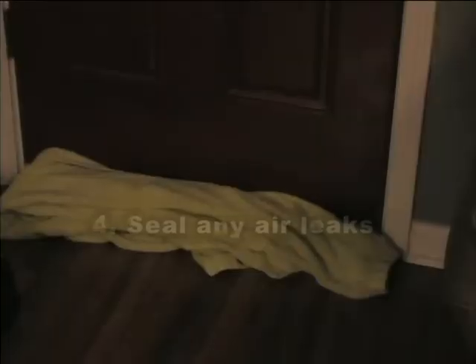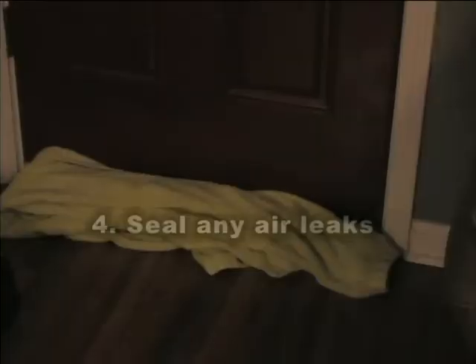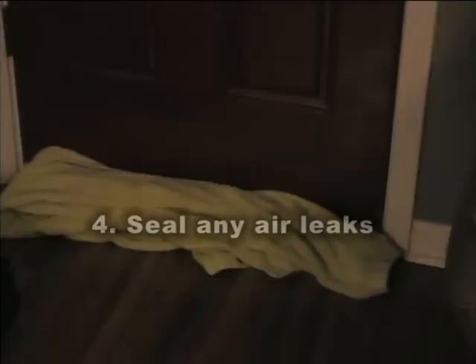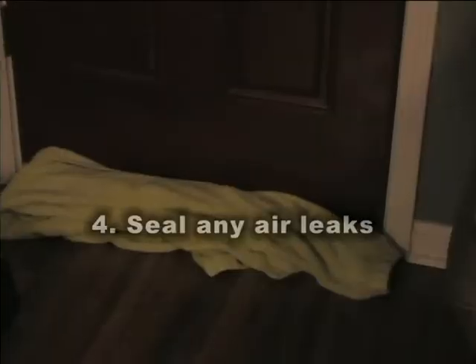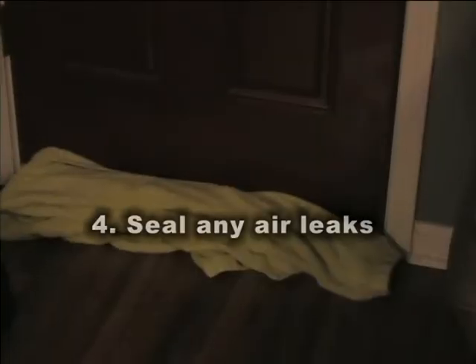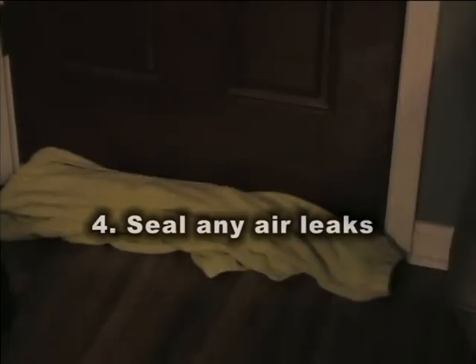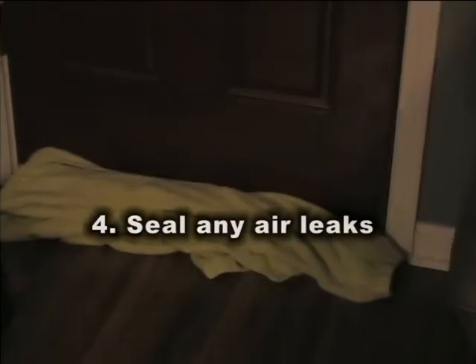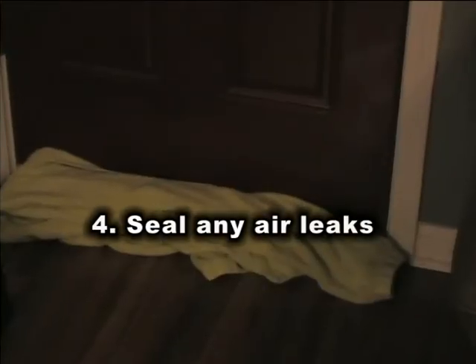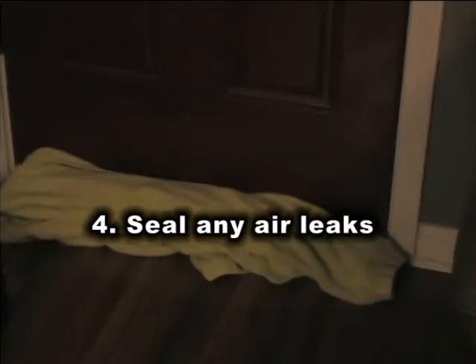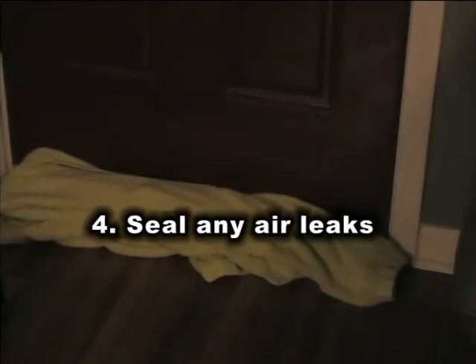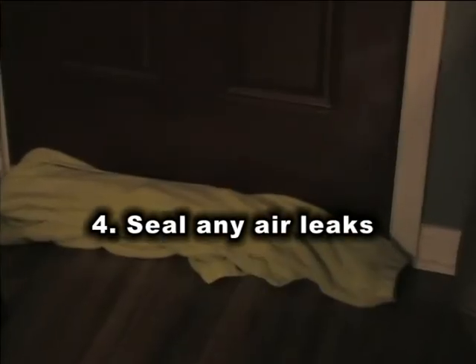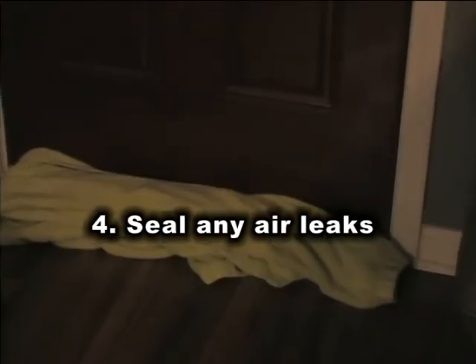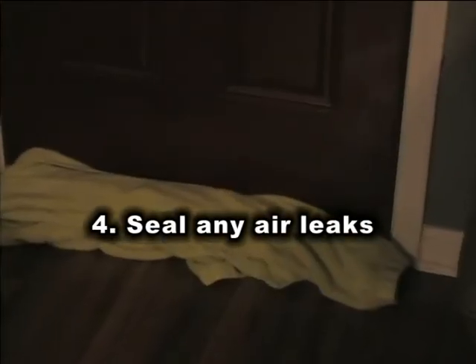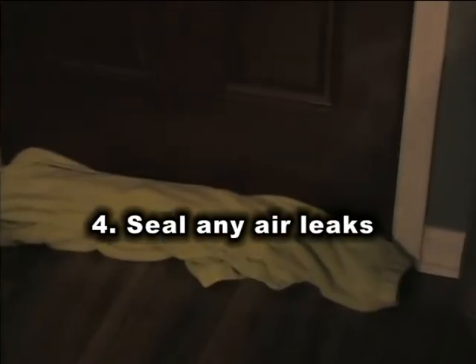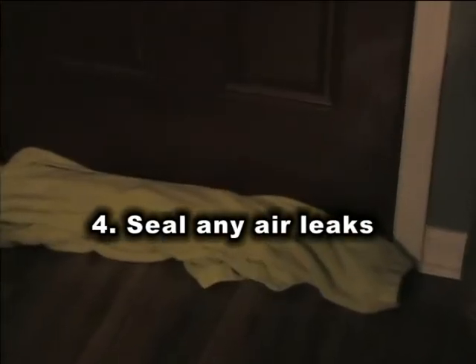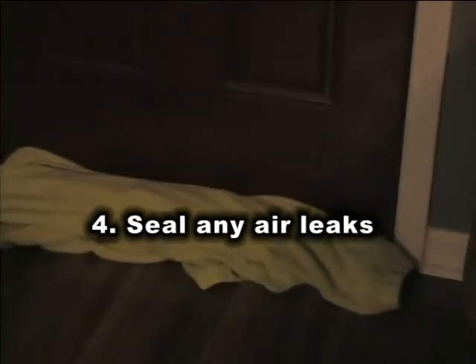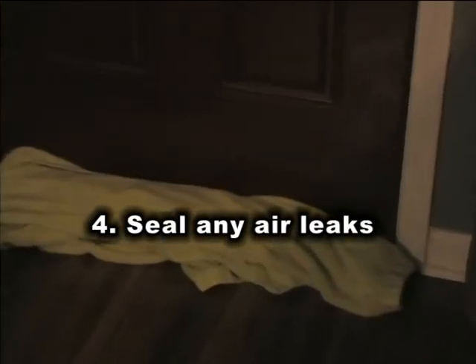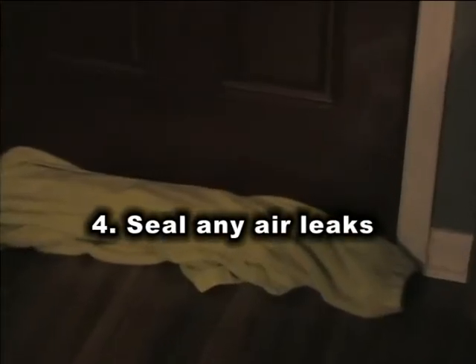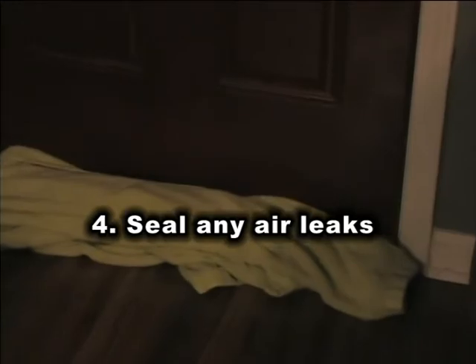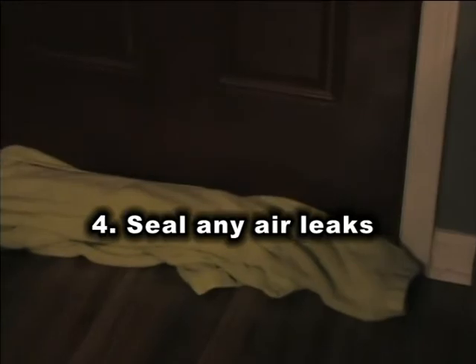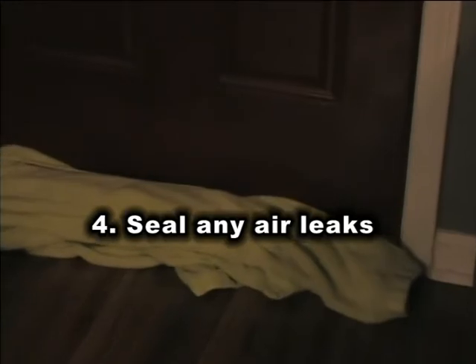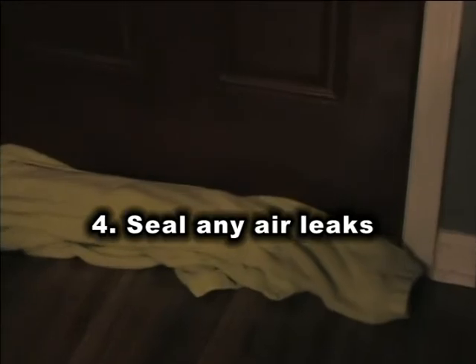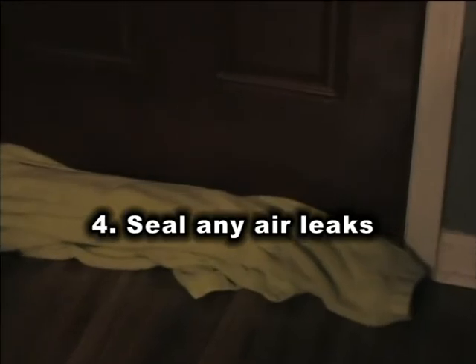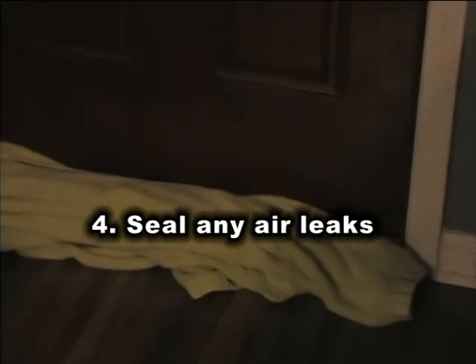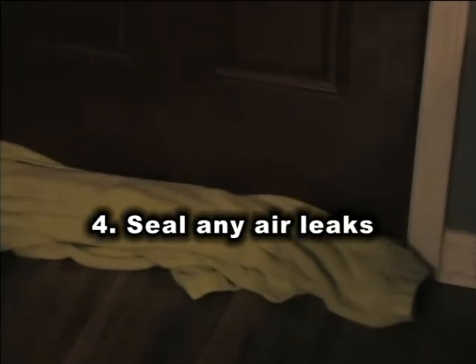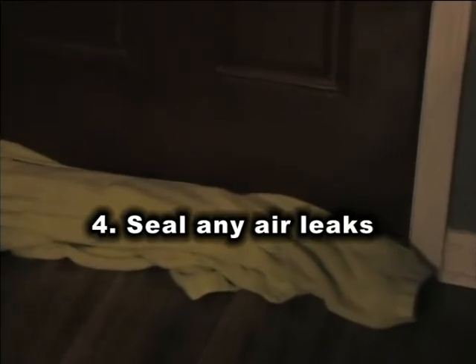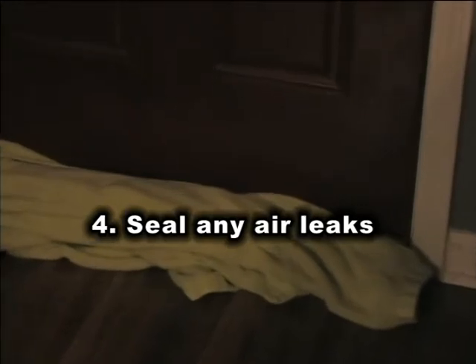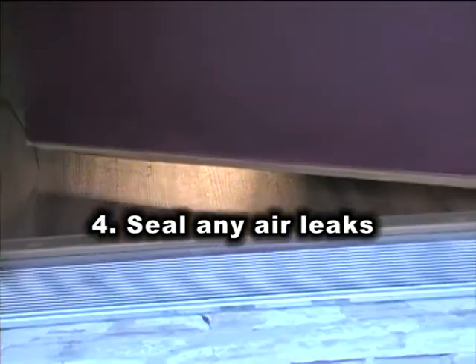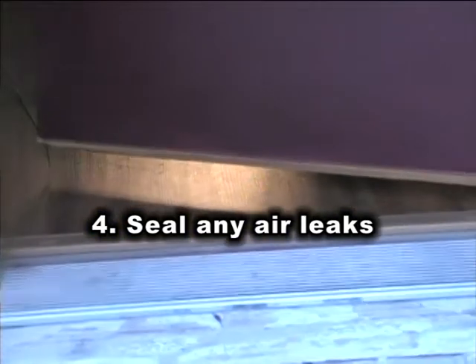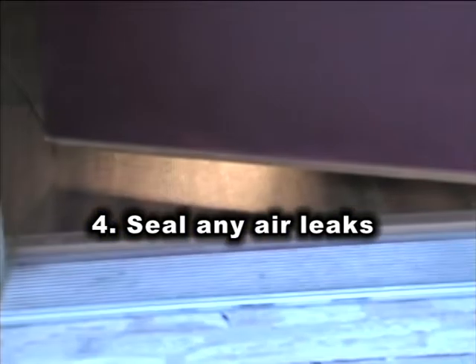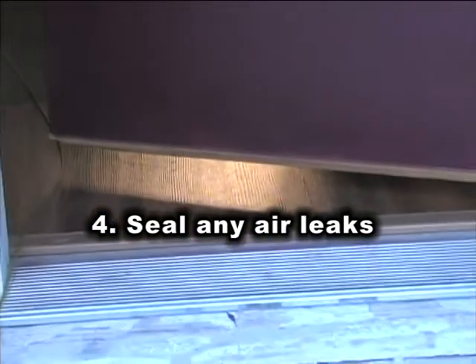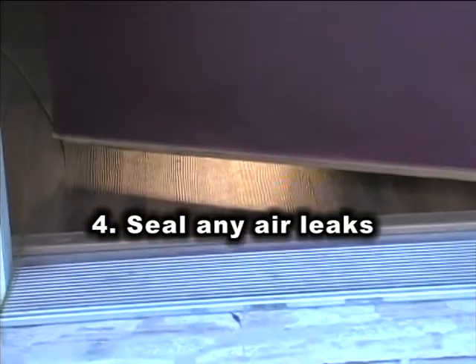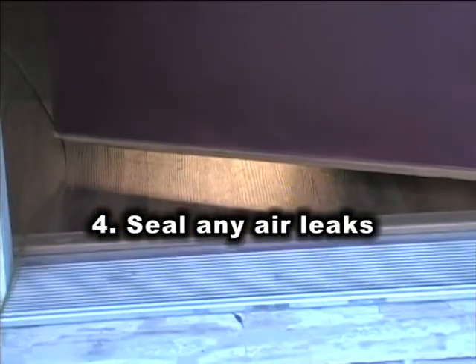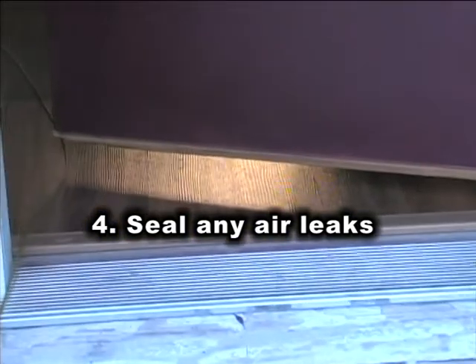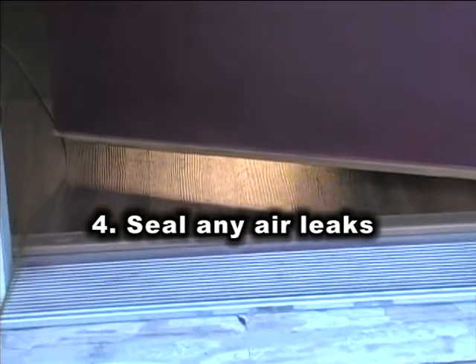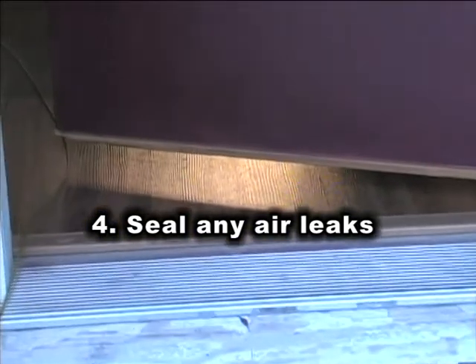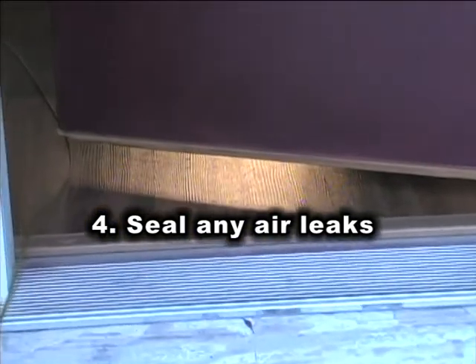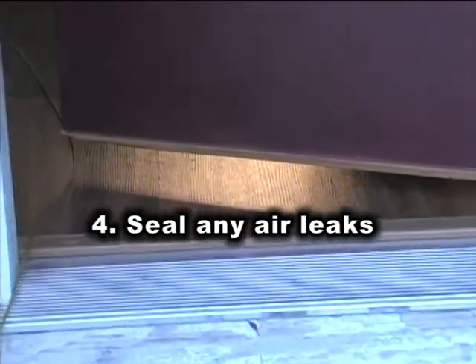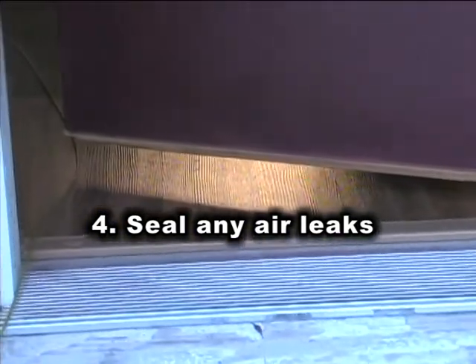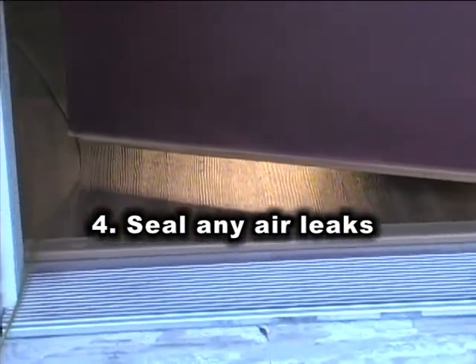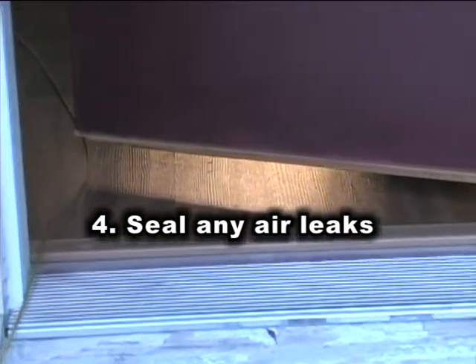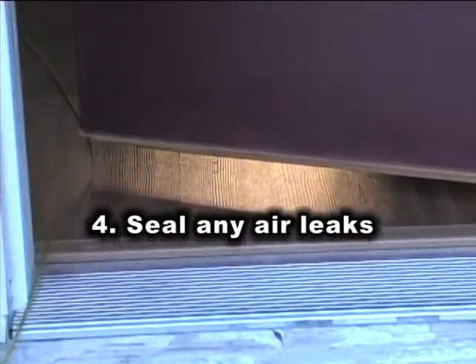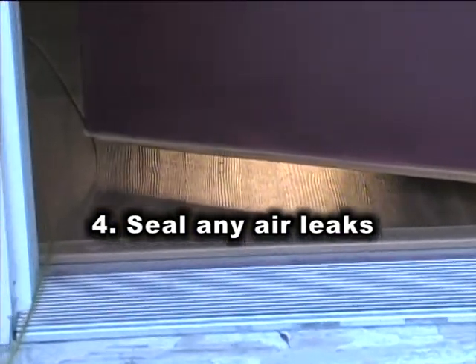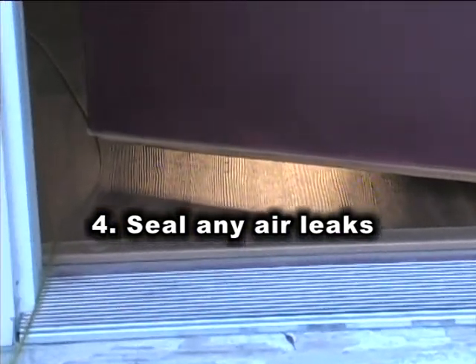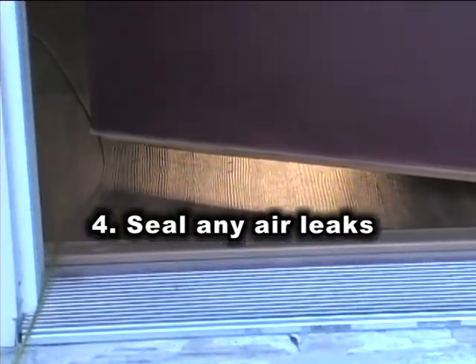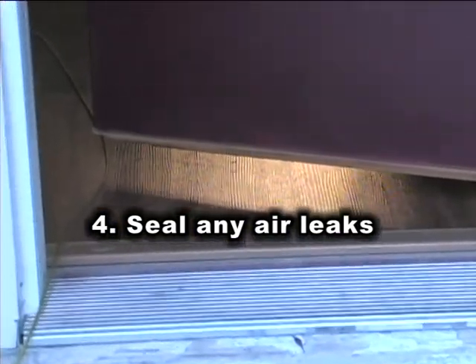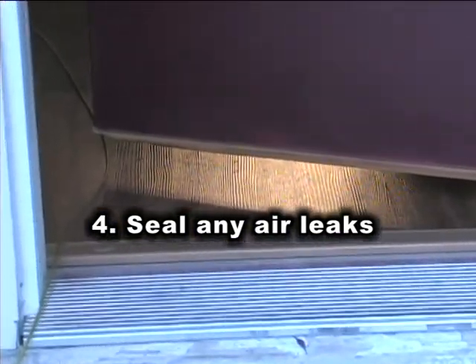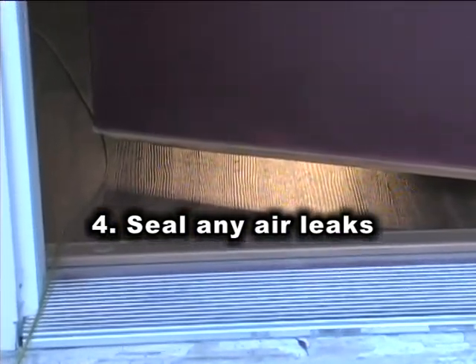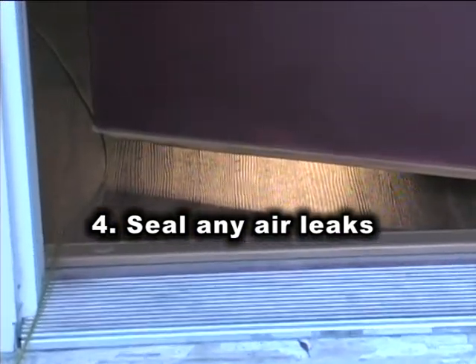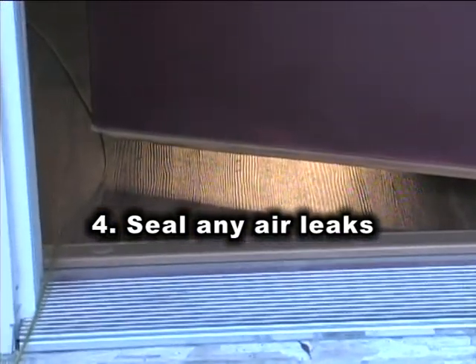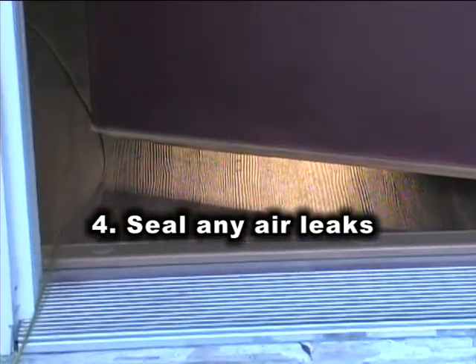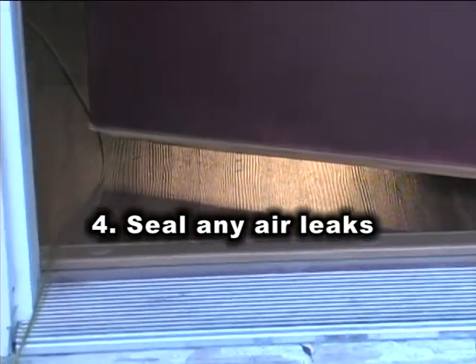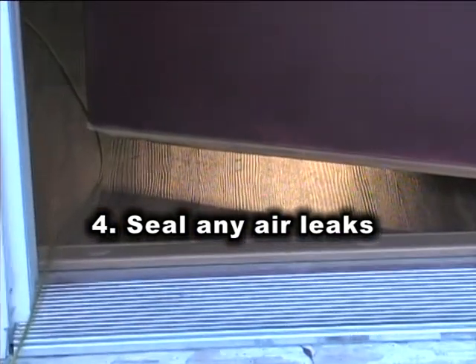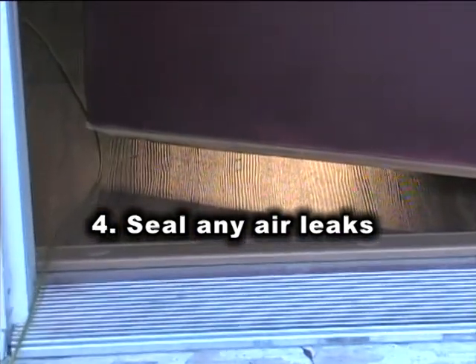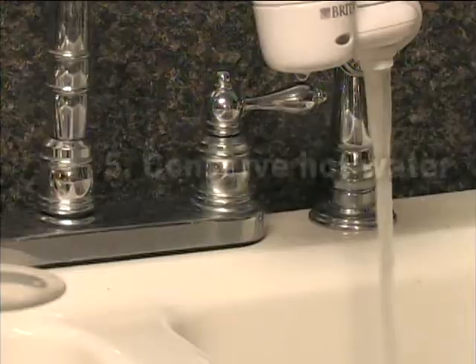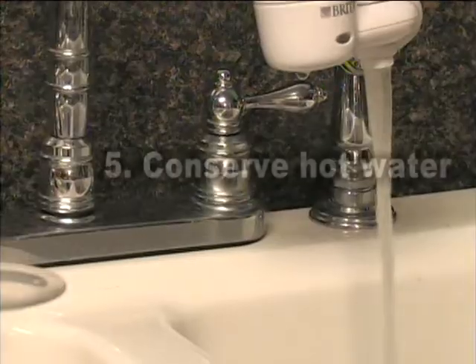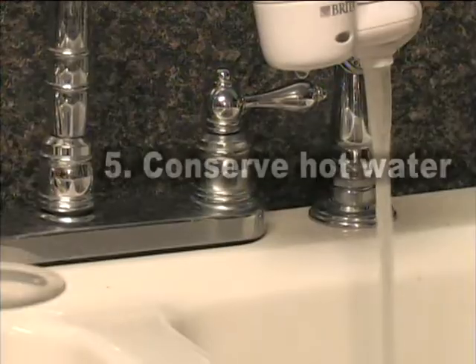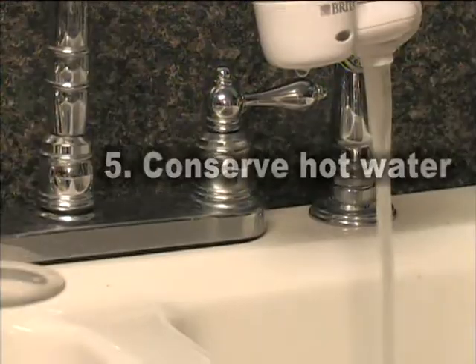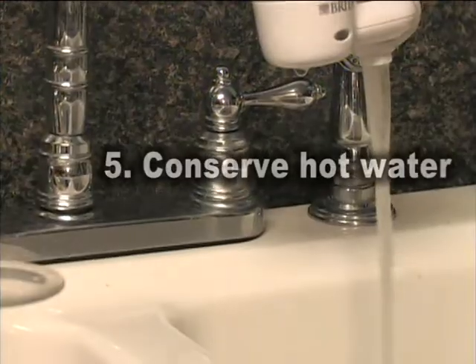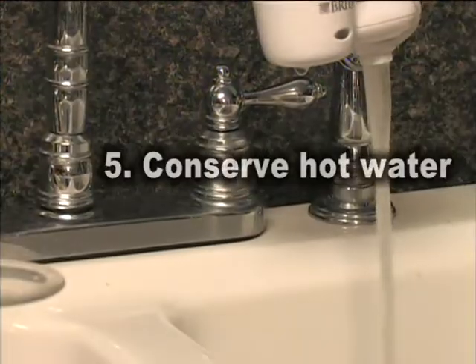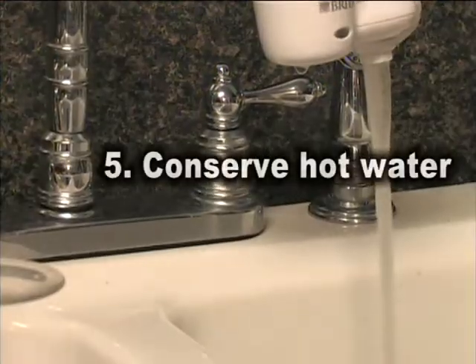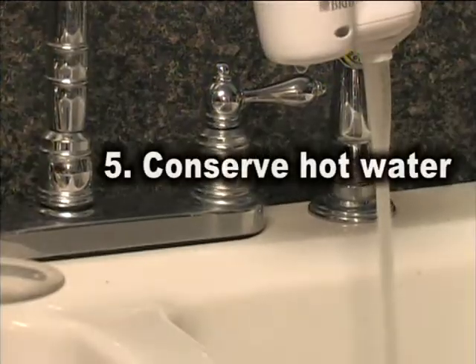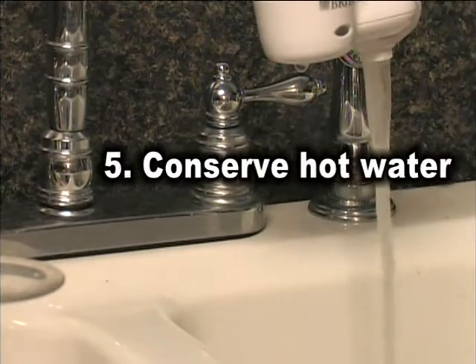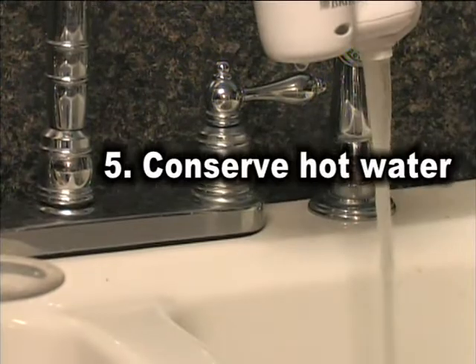Next, sealing air leaks can help greatly. Use weatherstrip around your doors and windows or any path around your home. Also, conserve hot water.